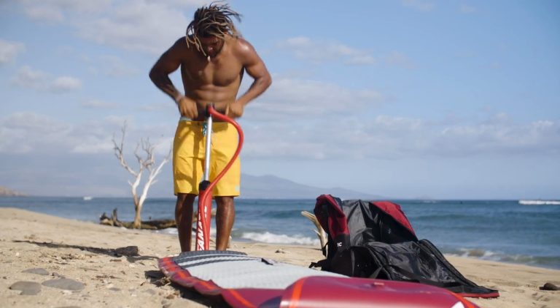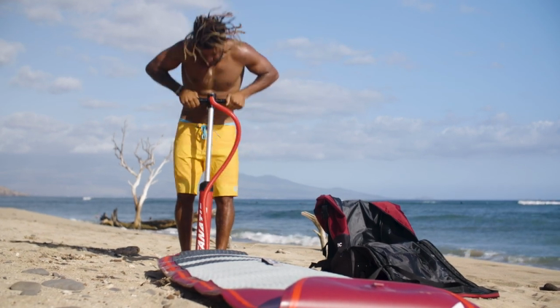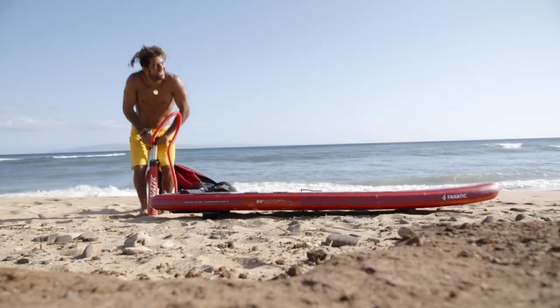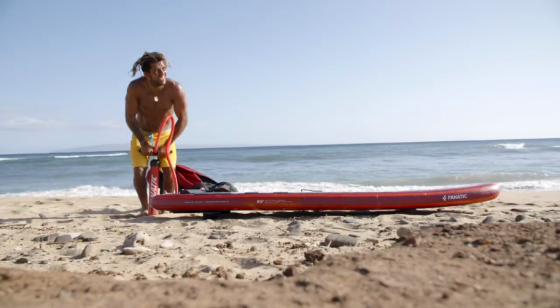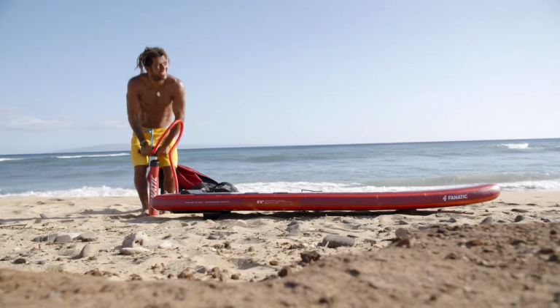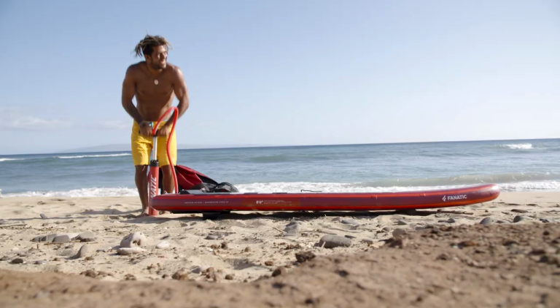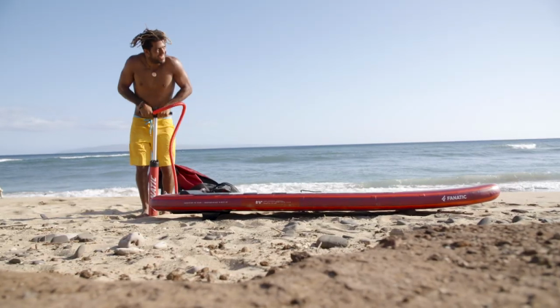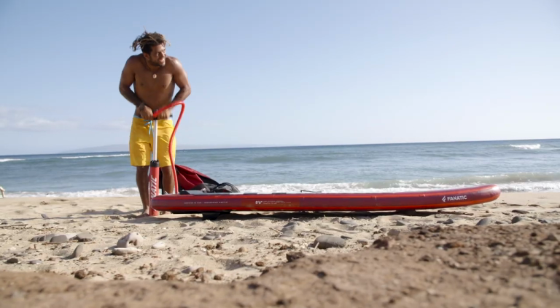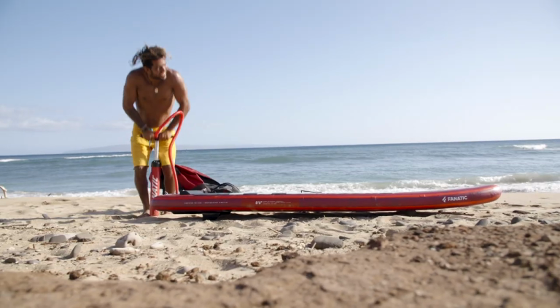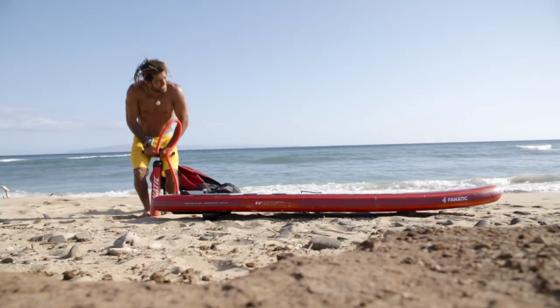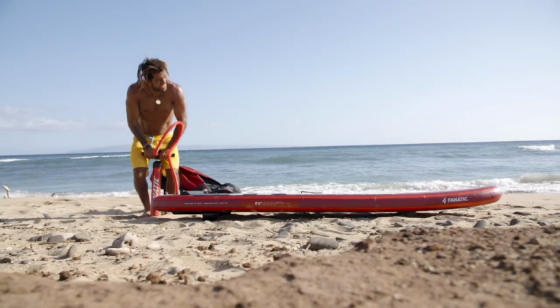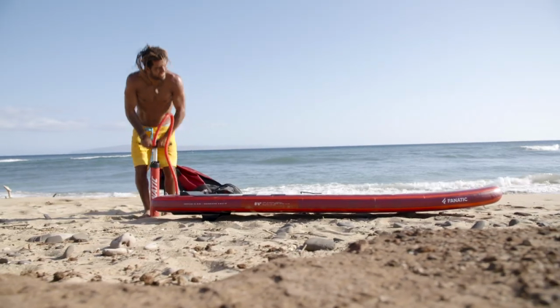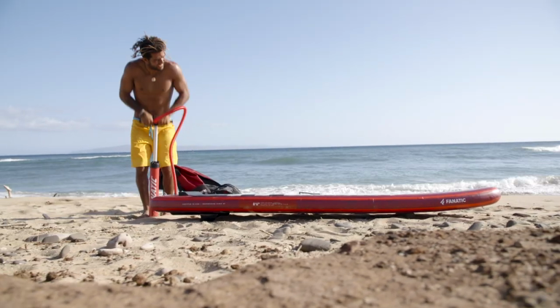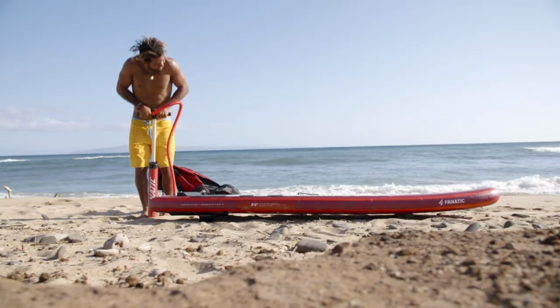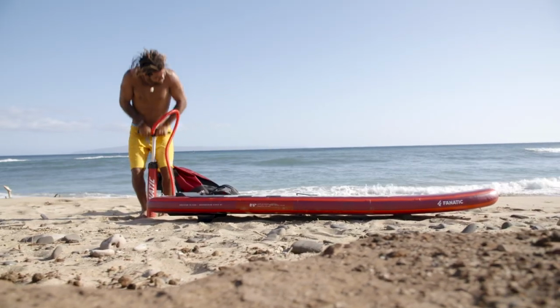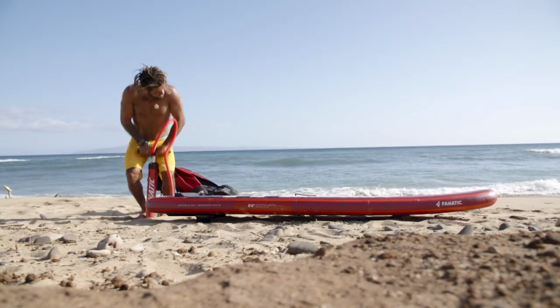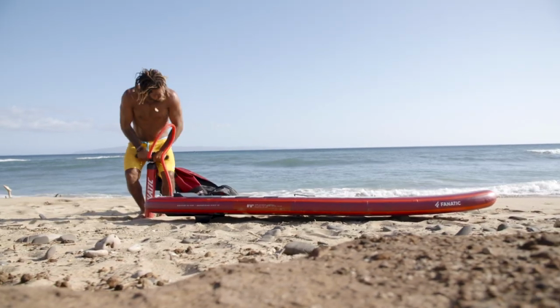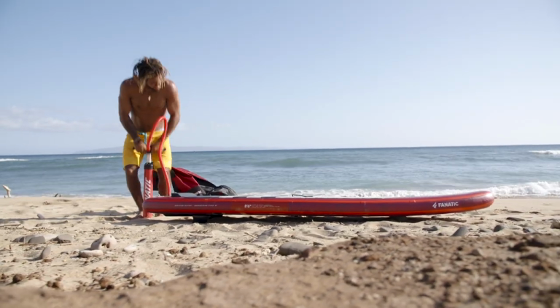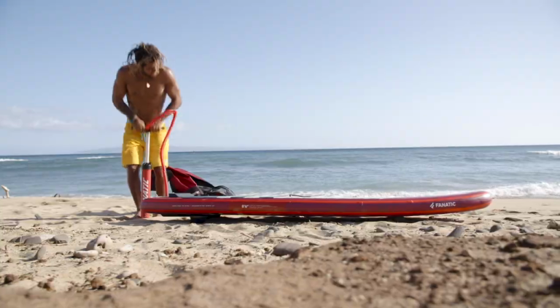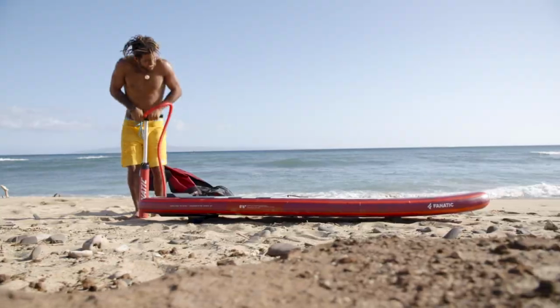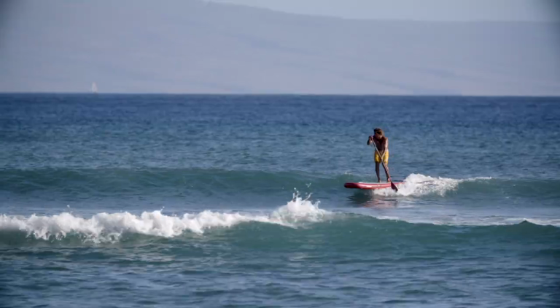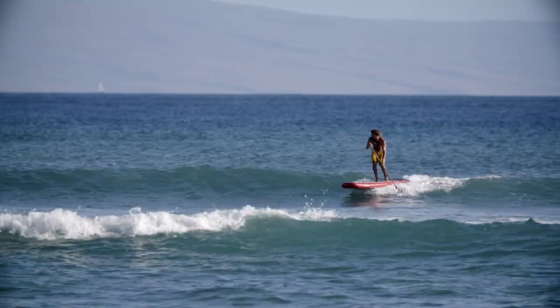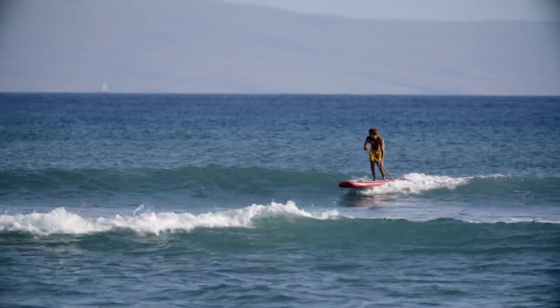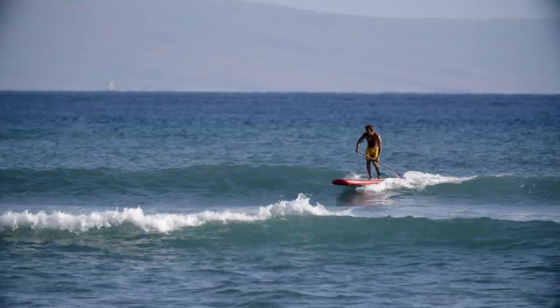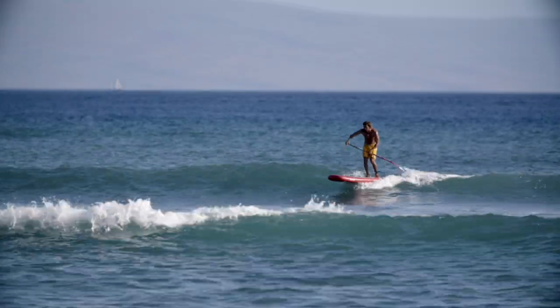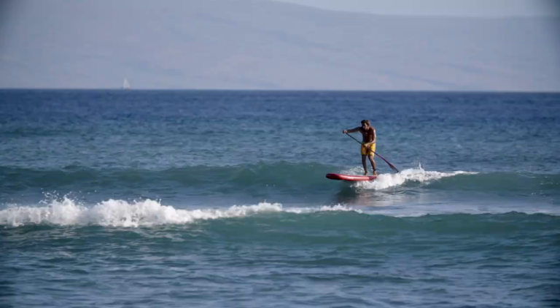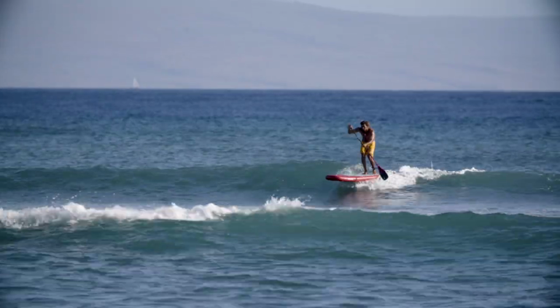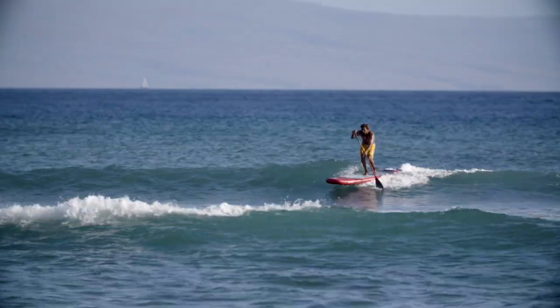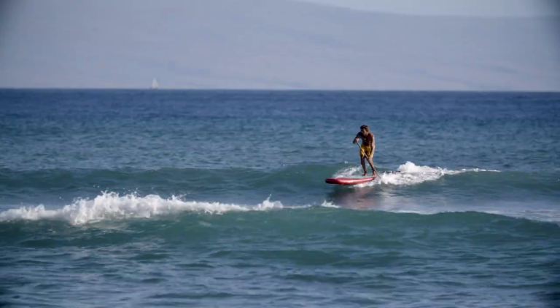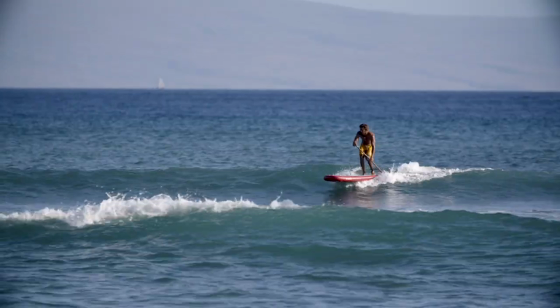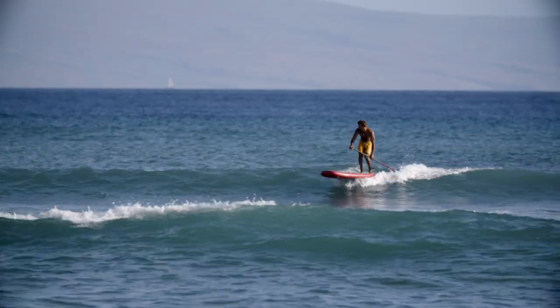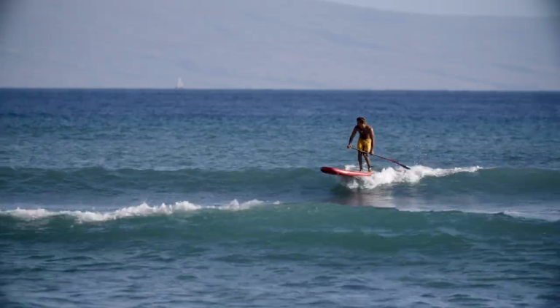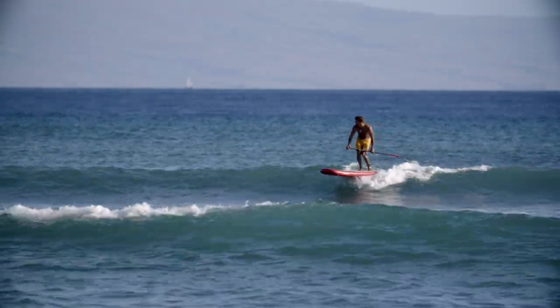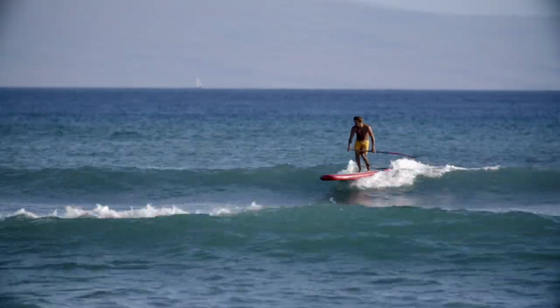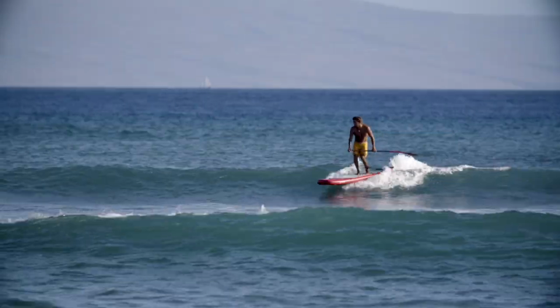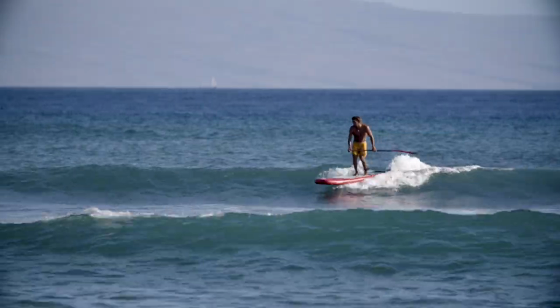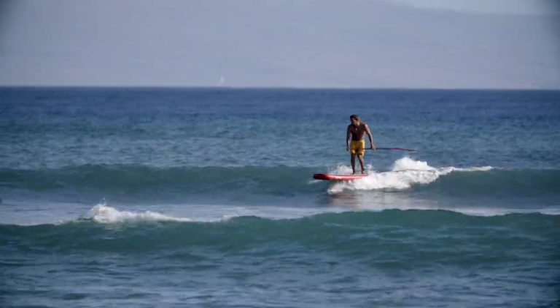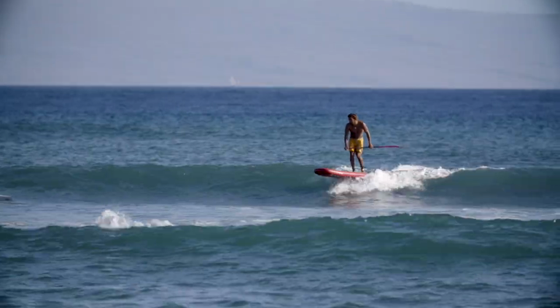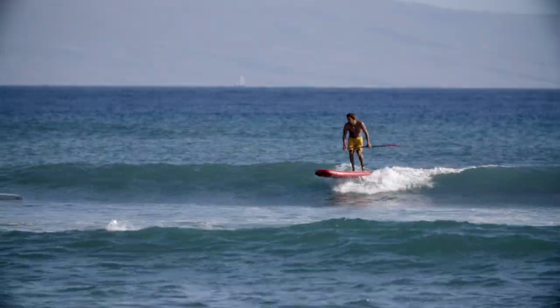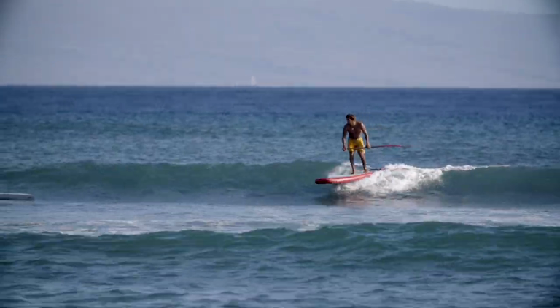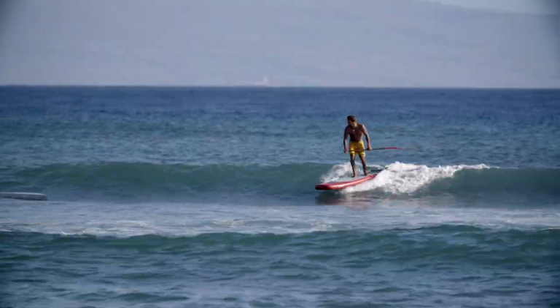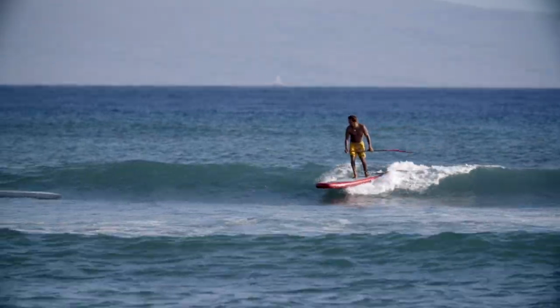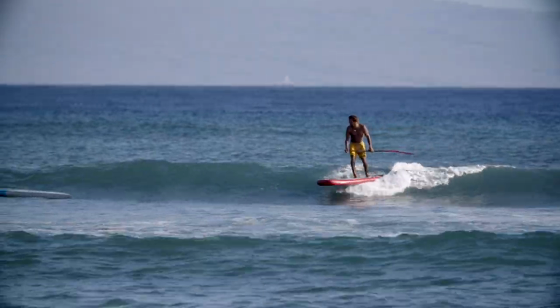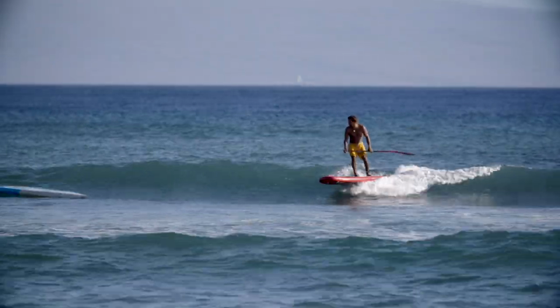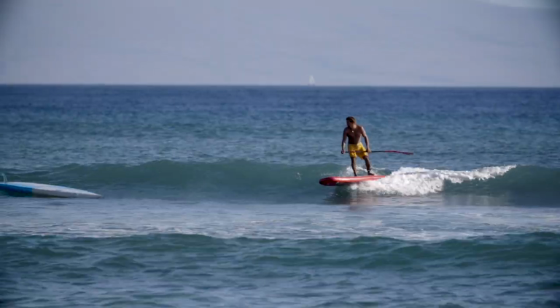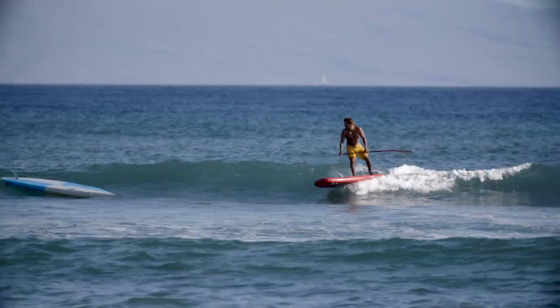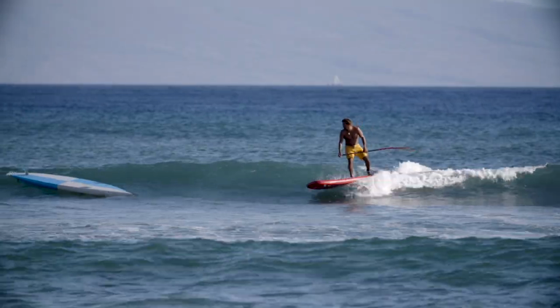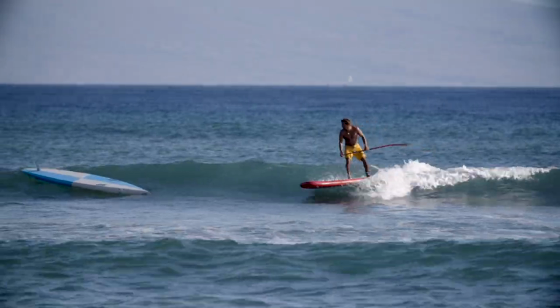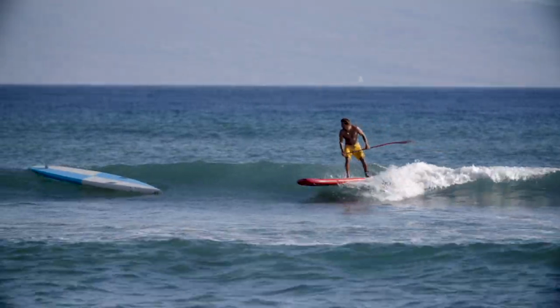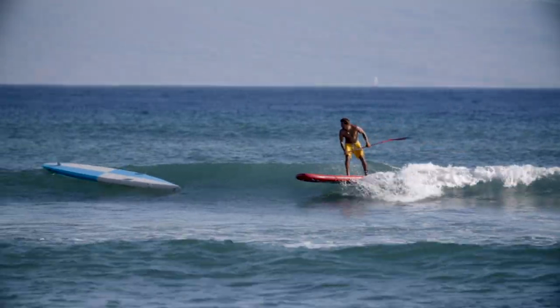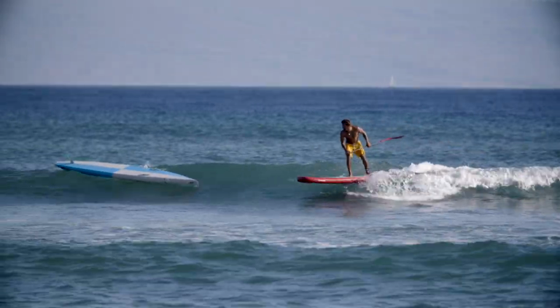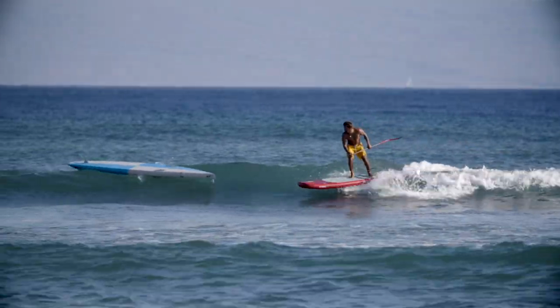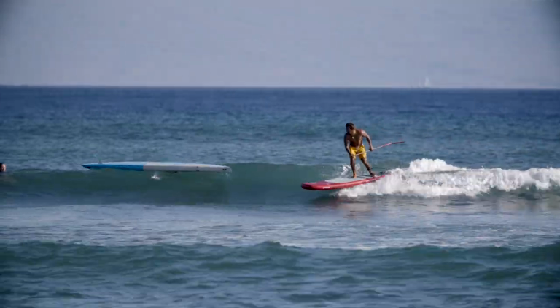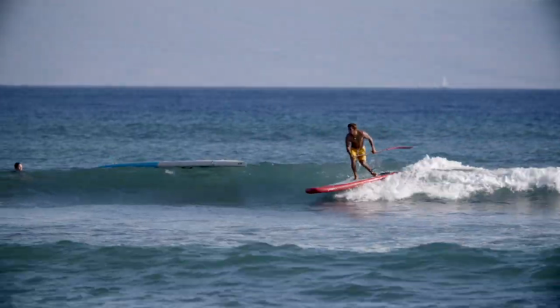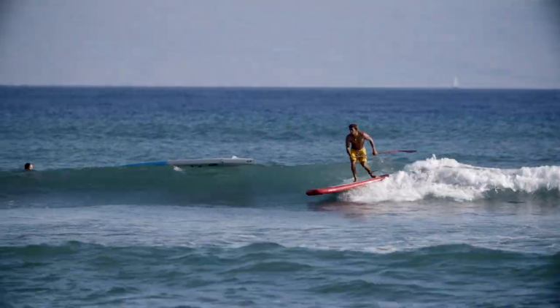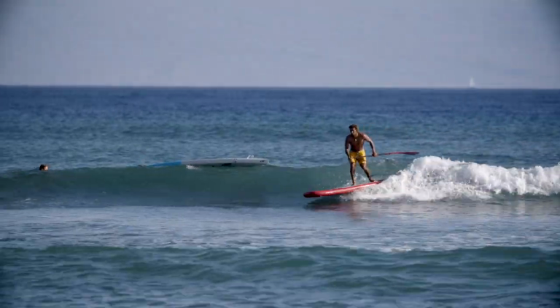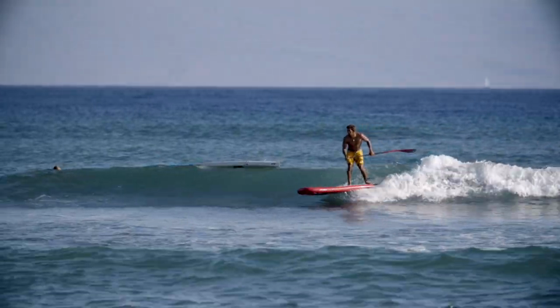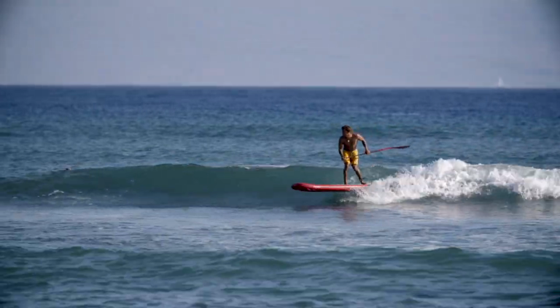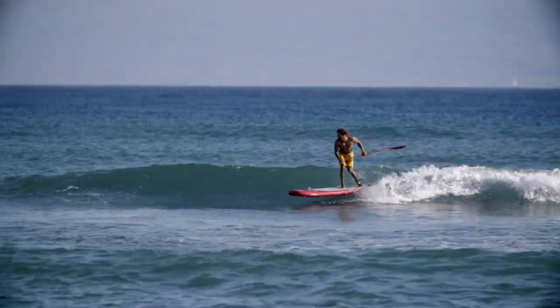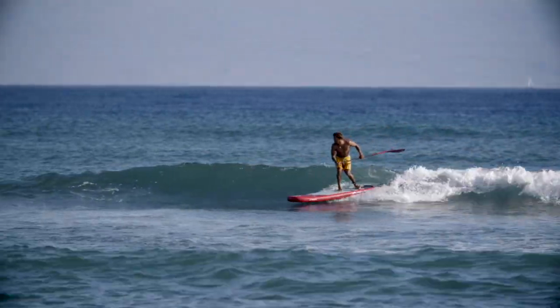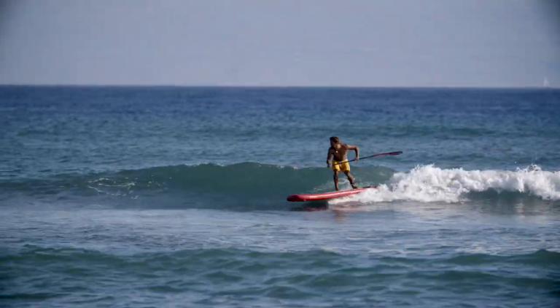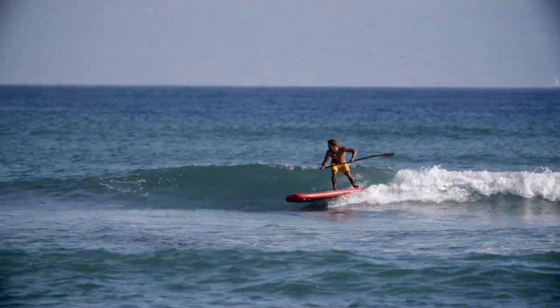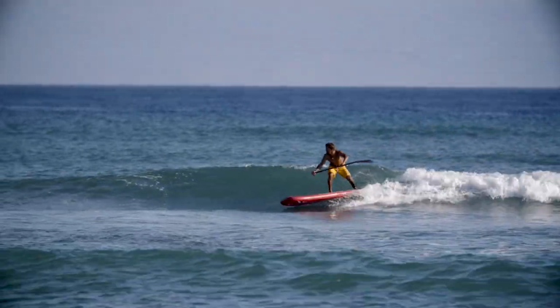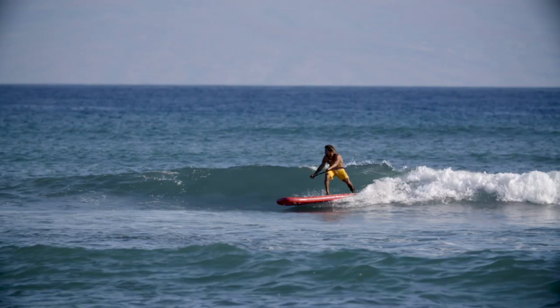If you're an intermediate to experienced stand-up paddler who wants a progressive board with maximum mobility, the Stubby Air is for you.